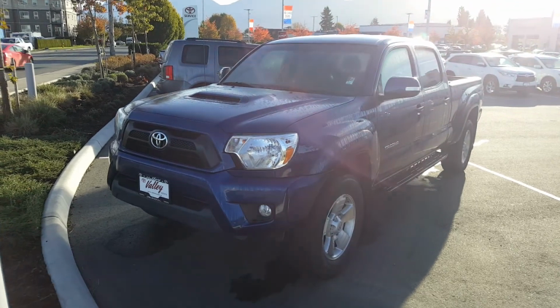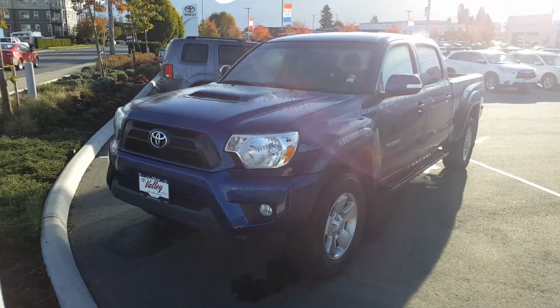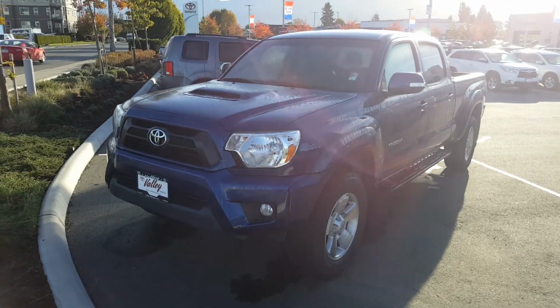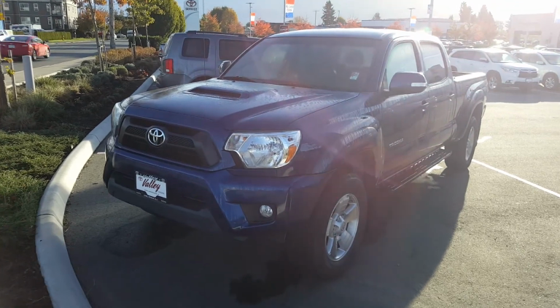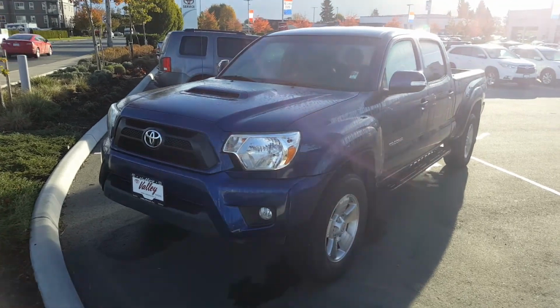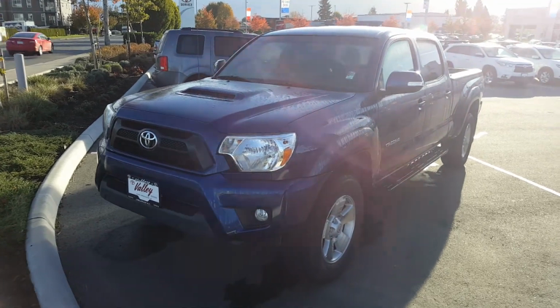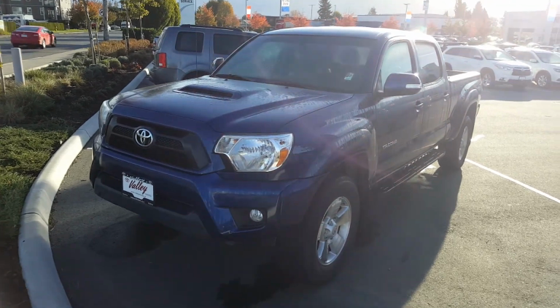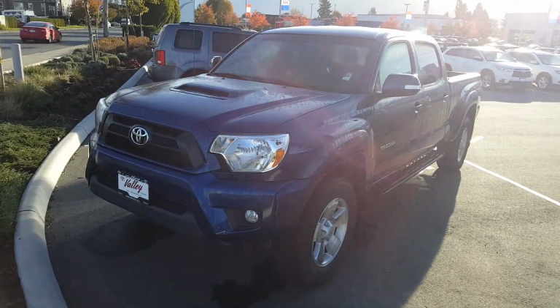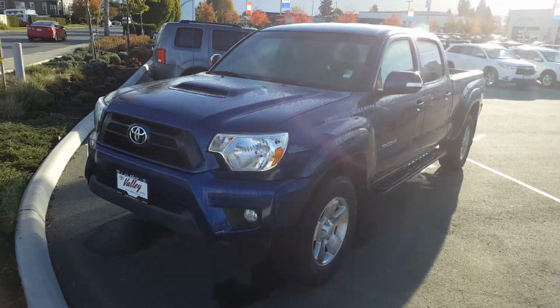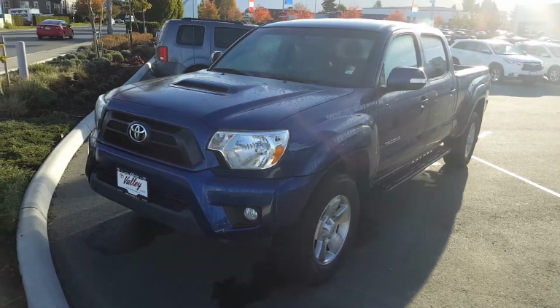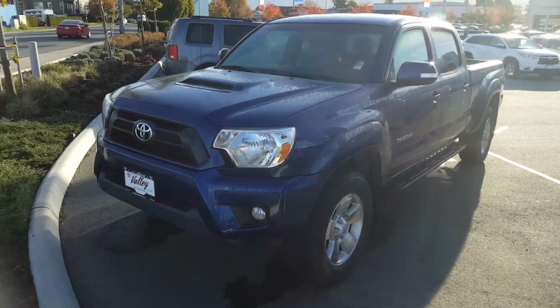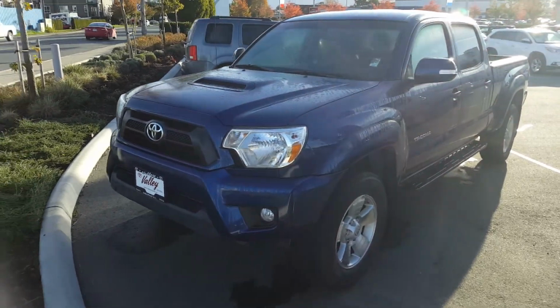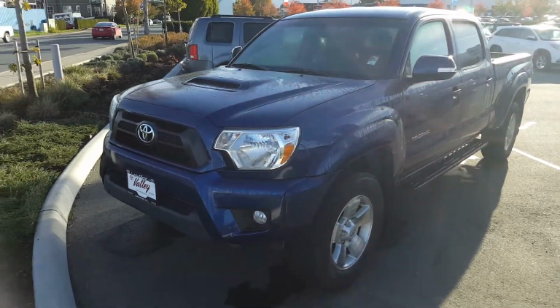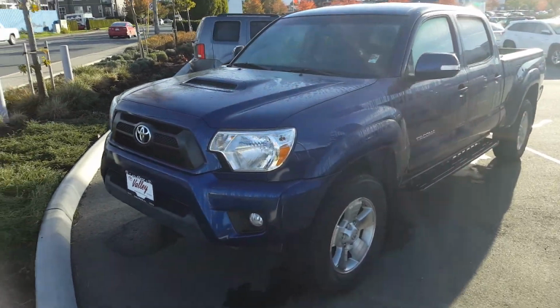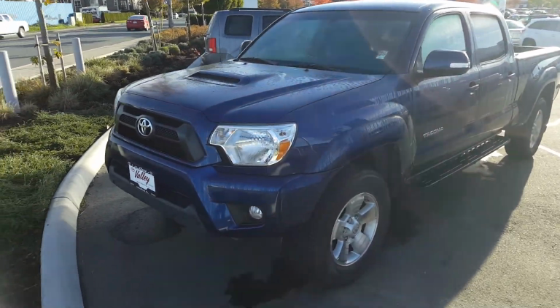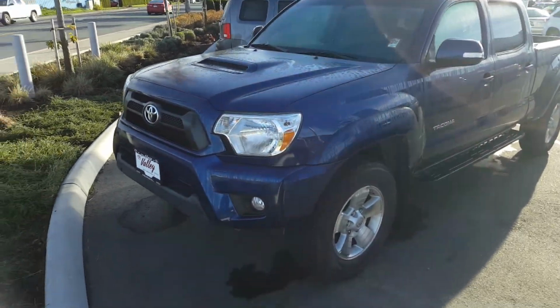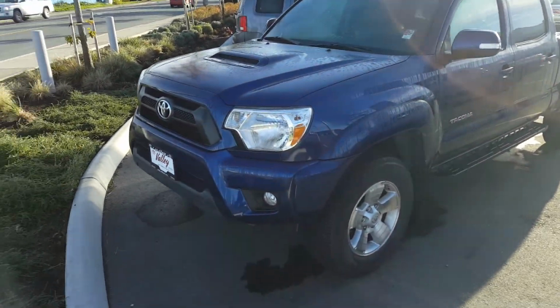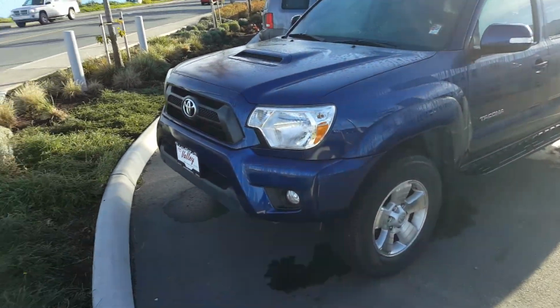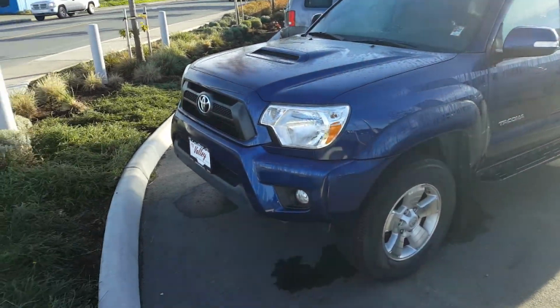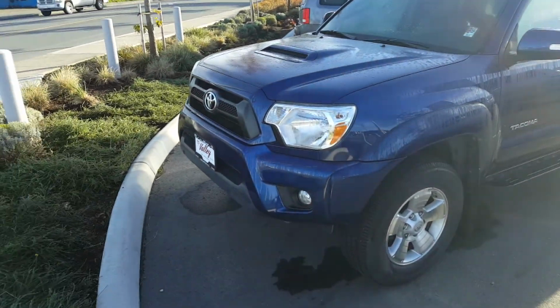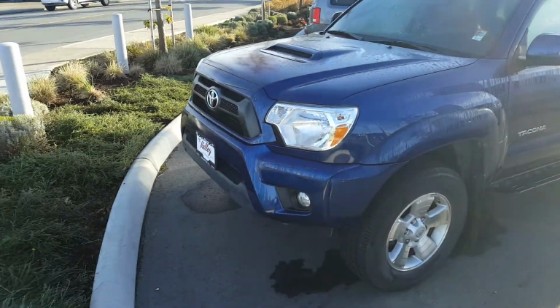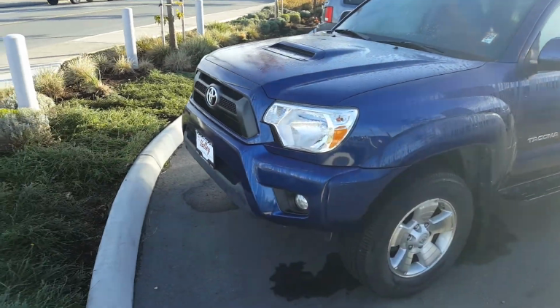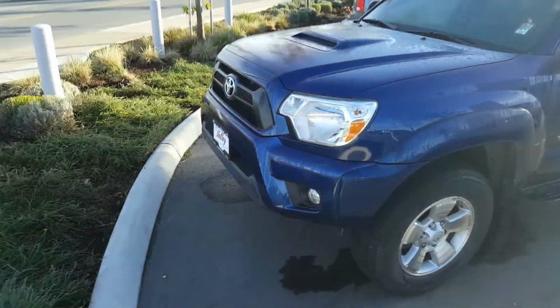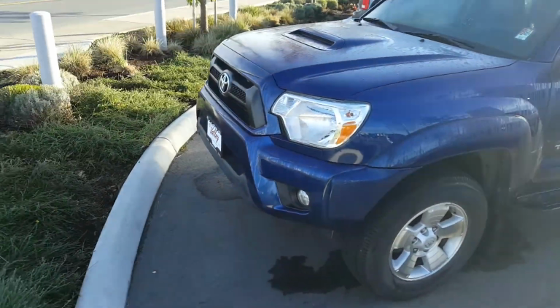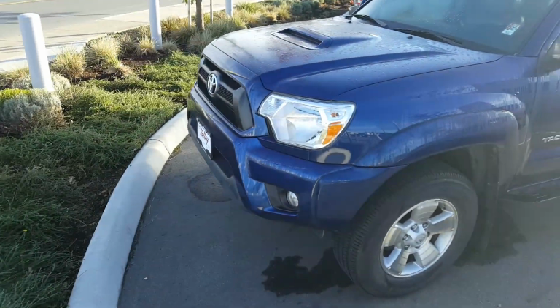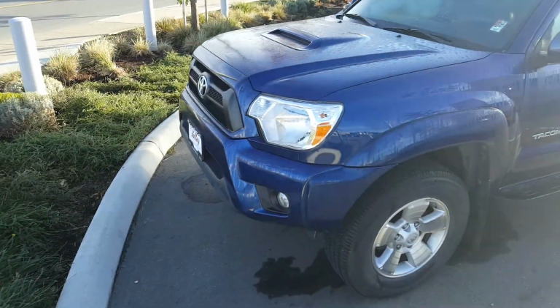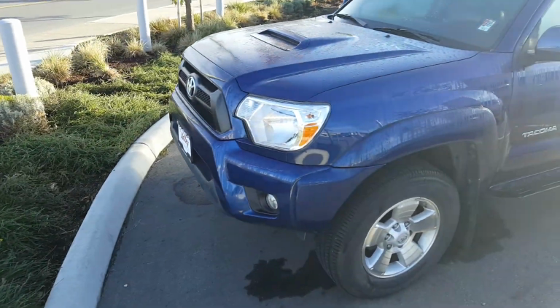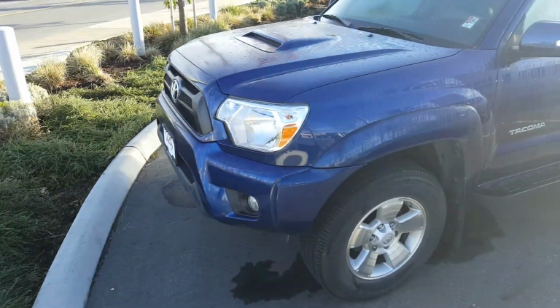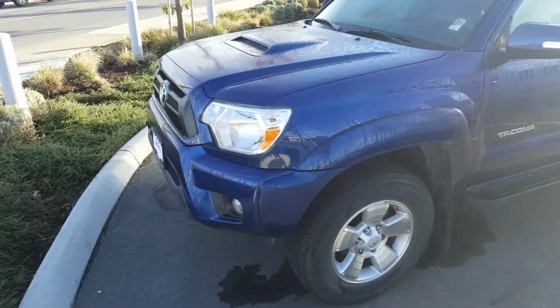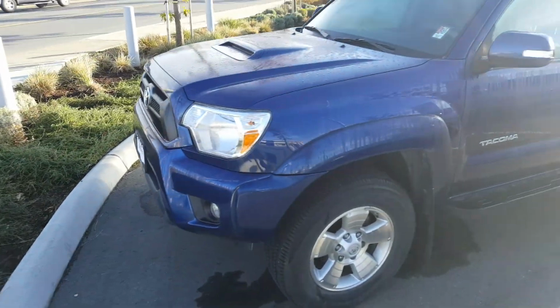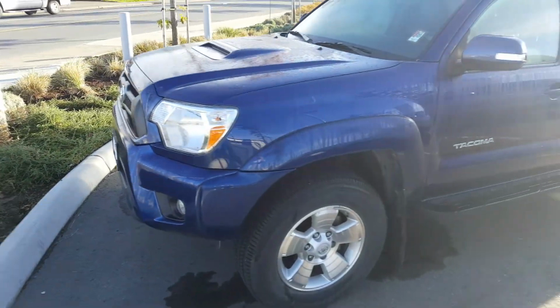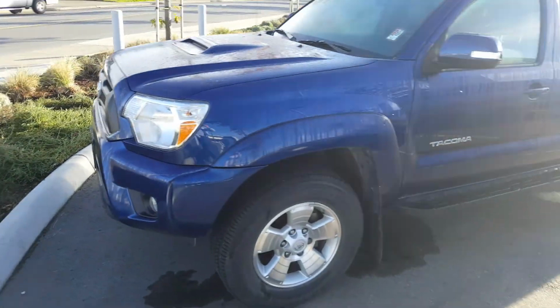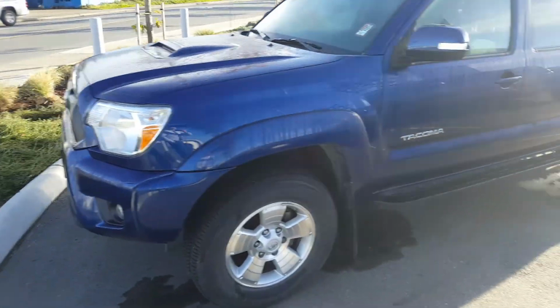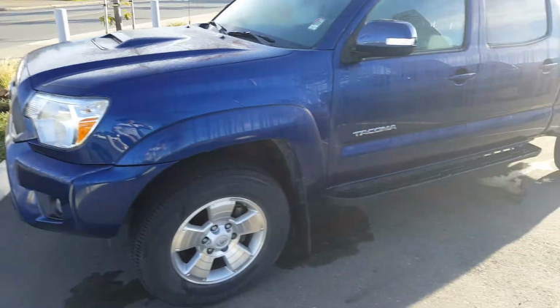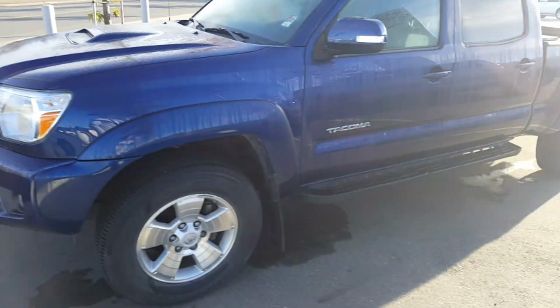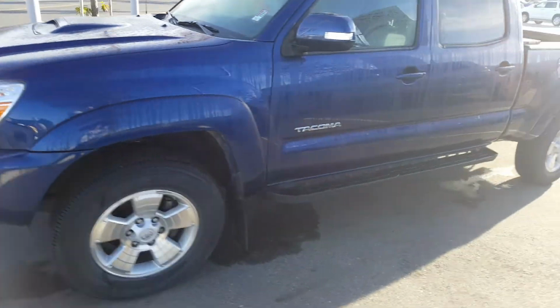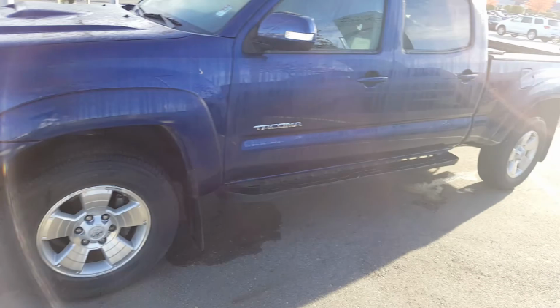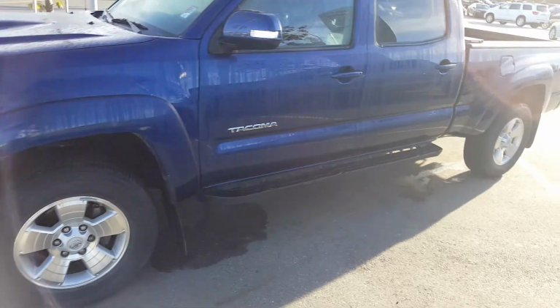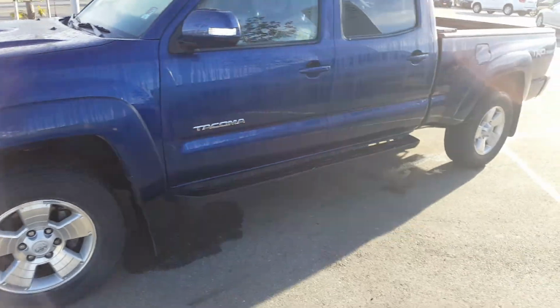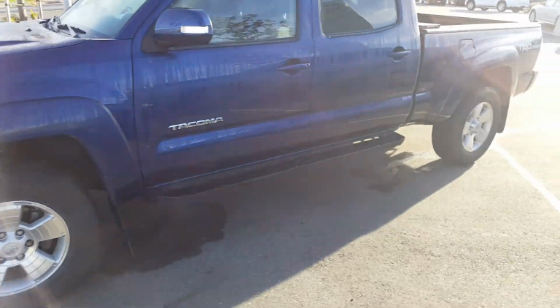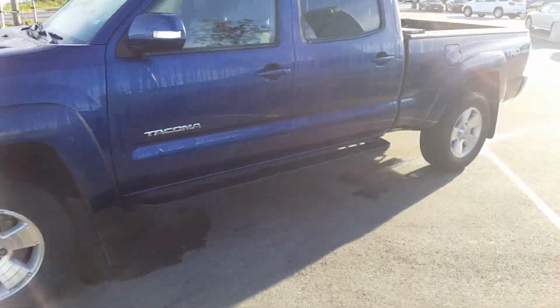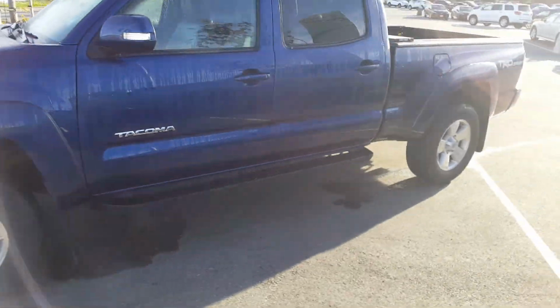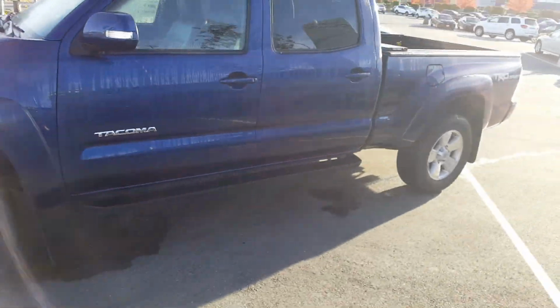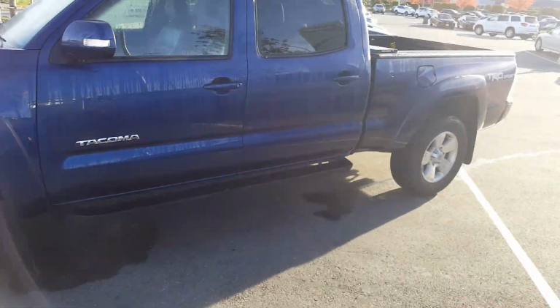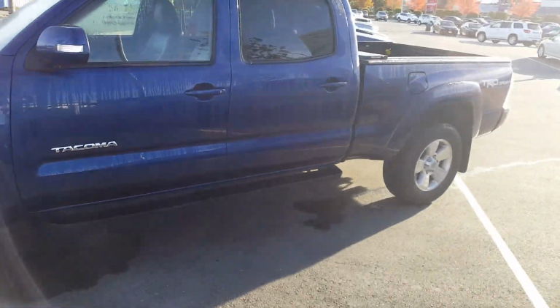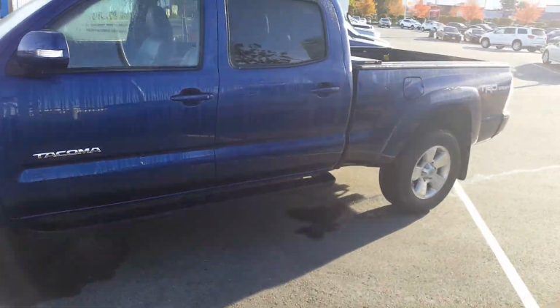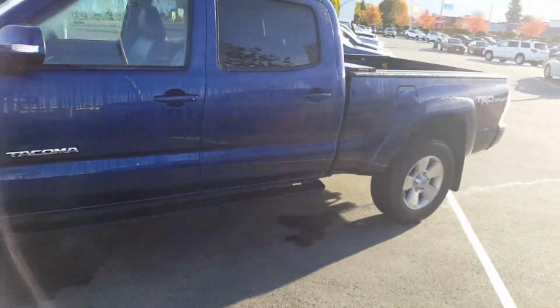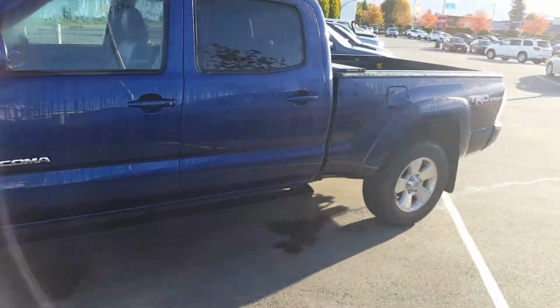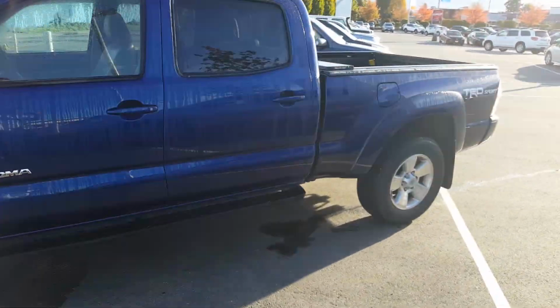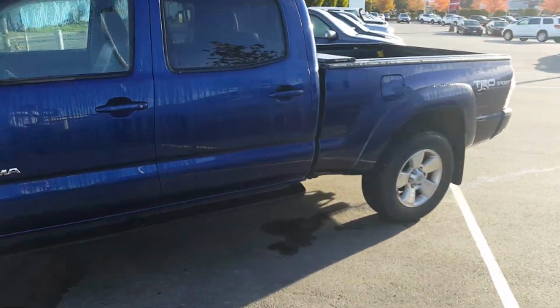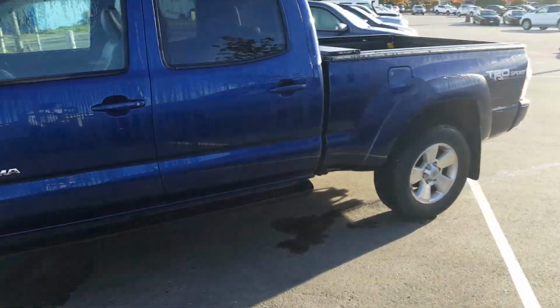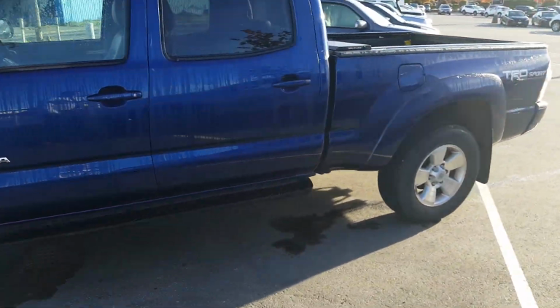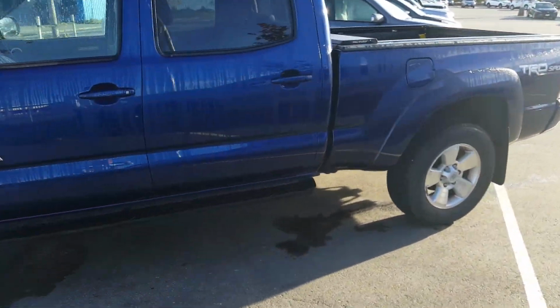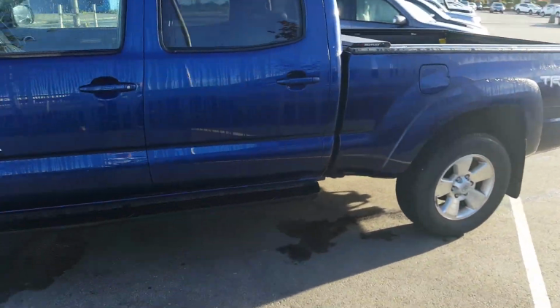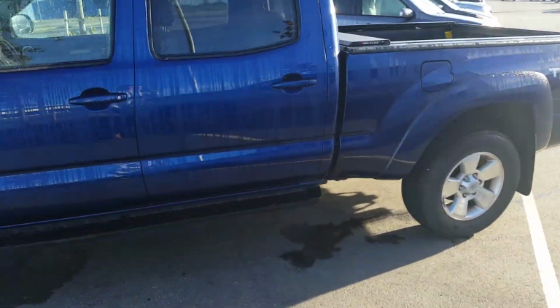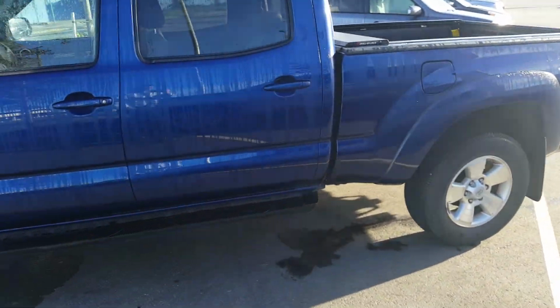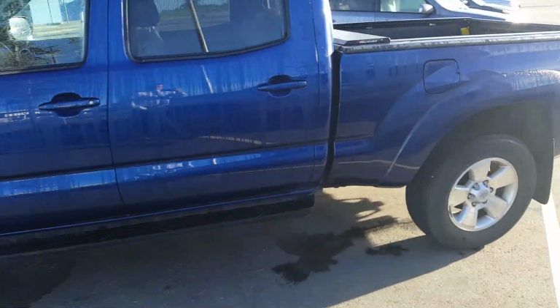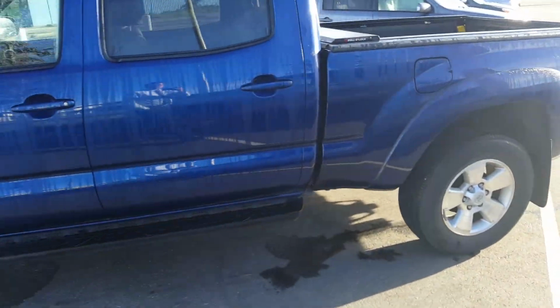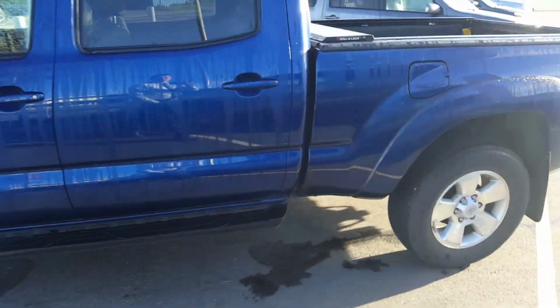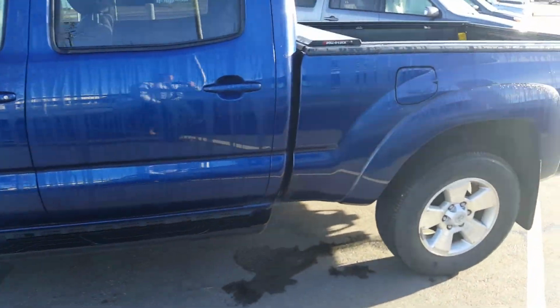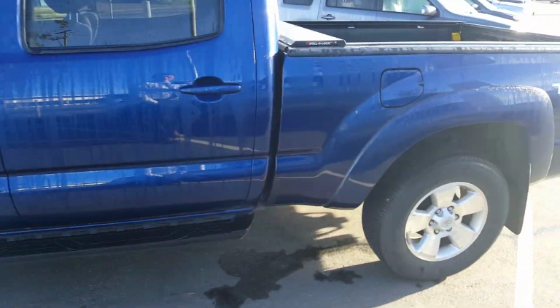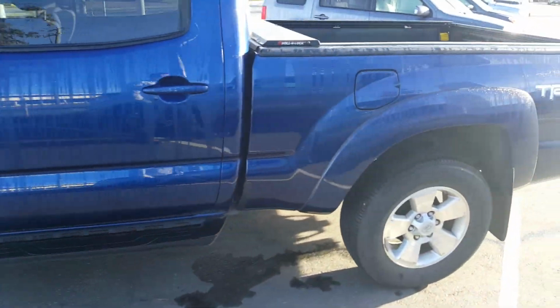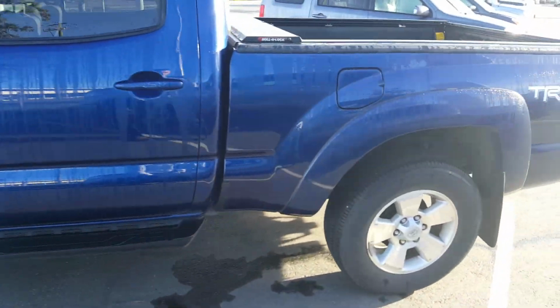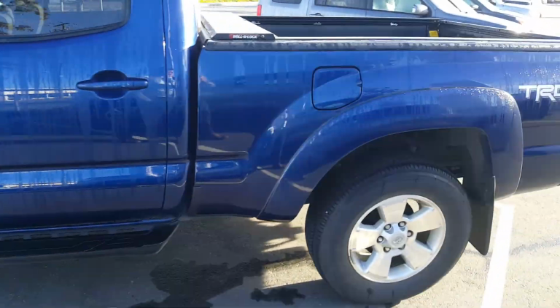Hi Tracy, this is Keenan Grant at Valley Toyota in Chilliwack. This is the 2015 Toyota Tacoma you had called and inquired about.